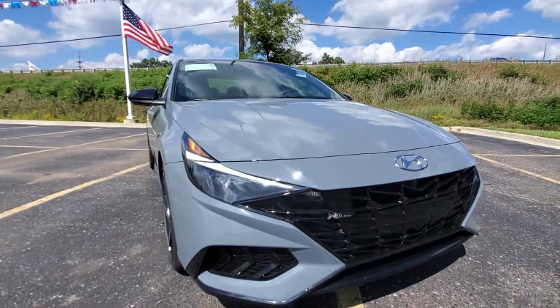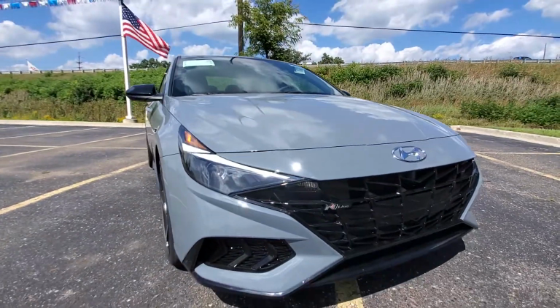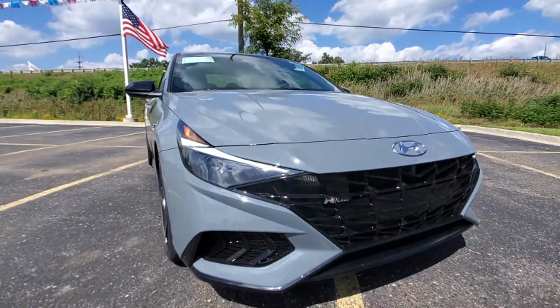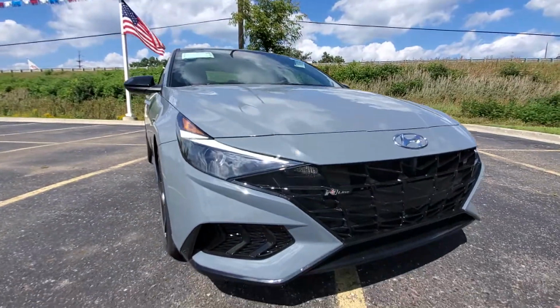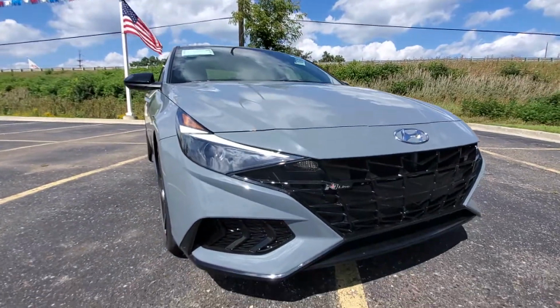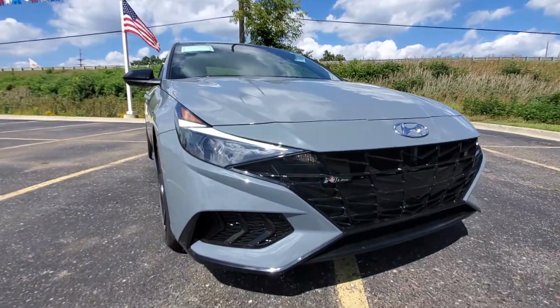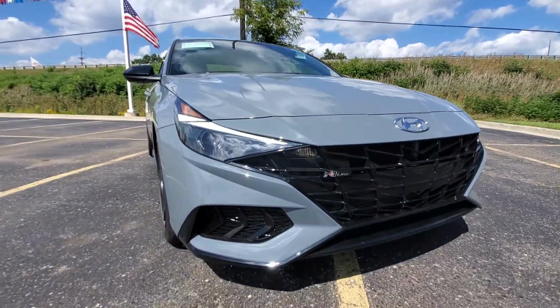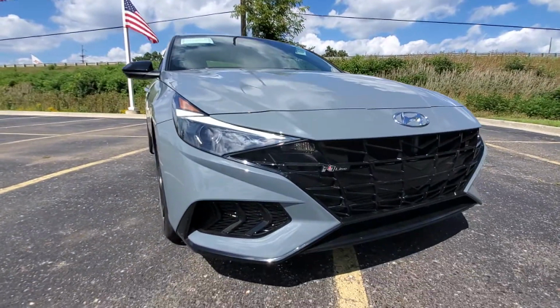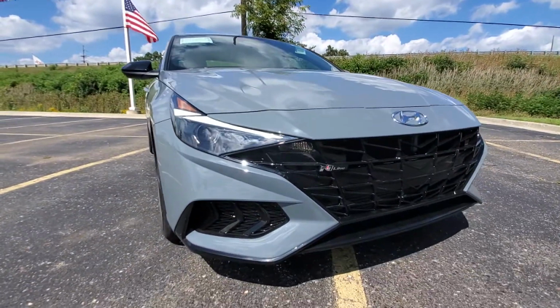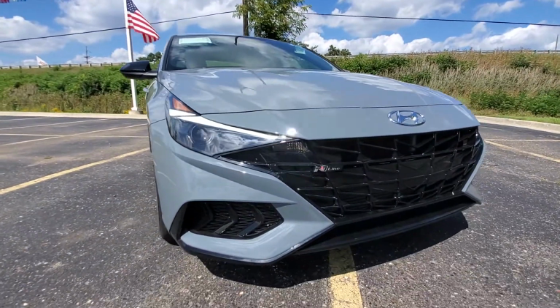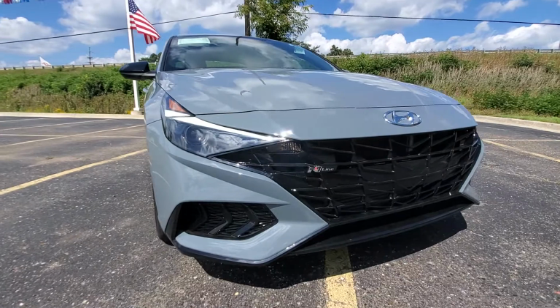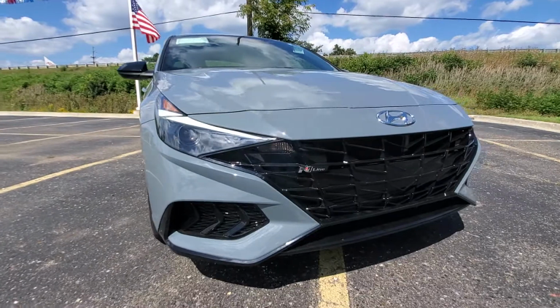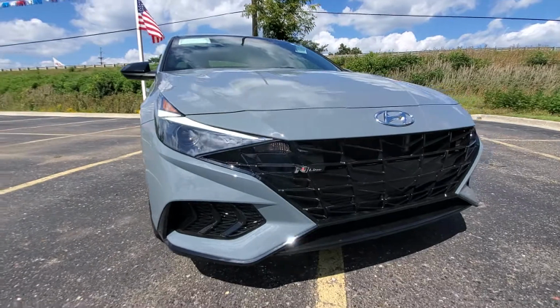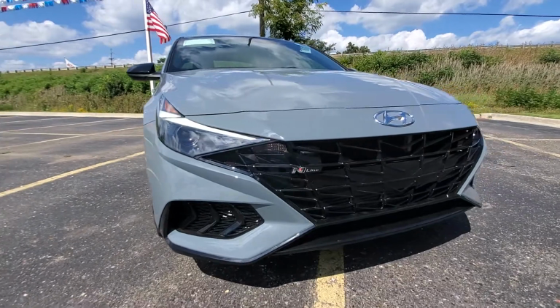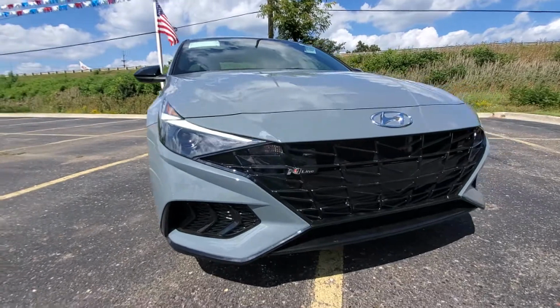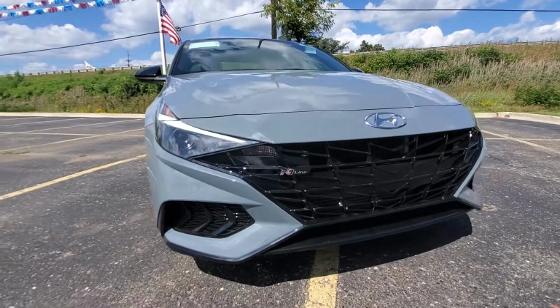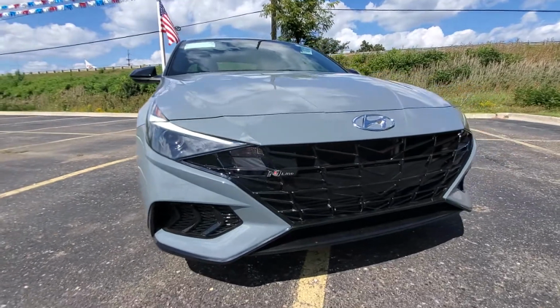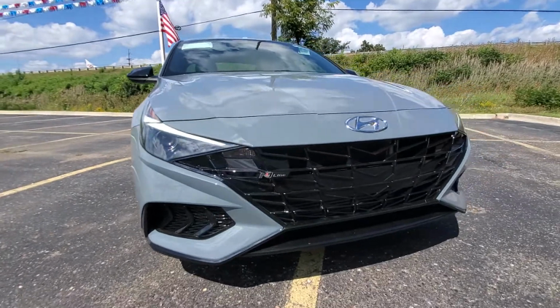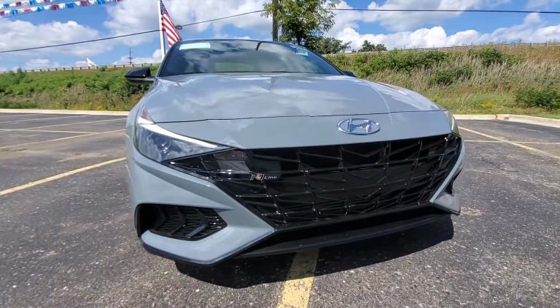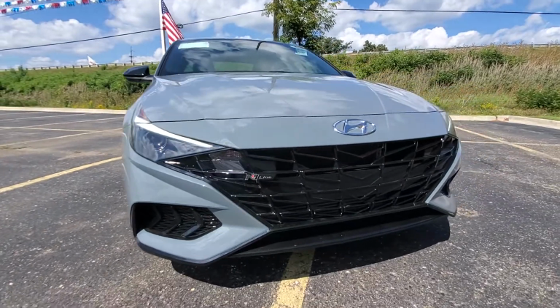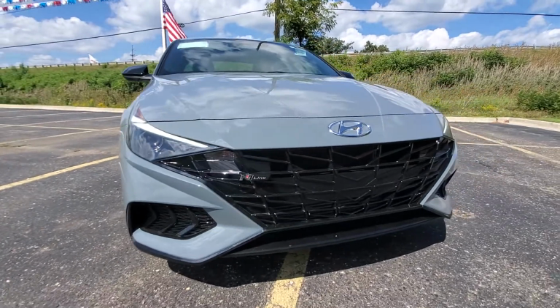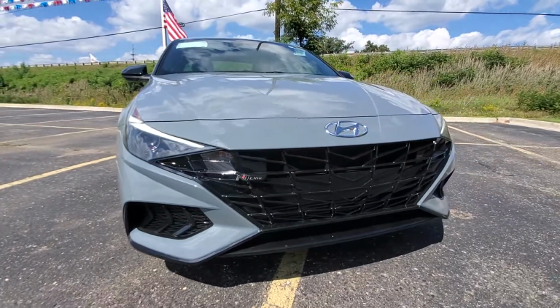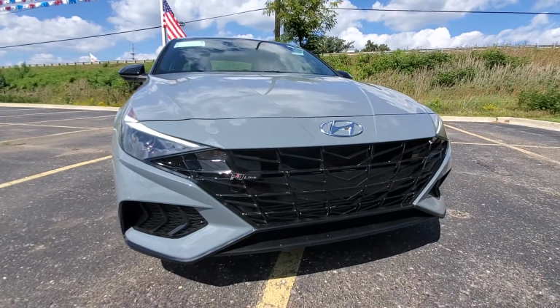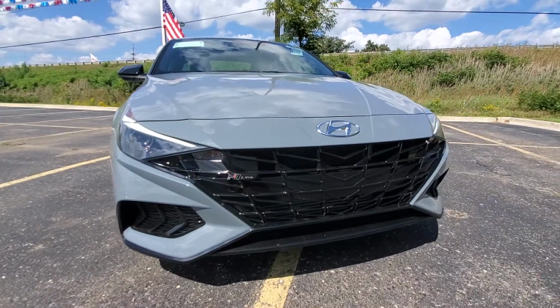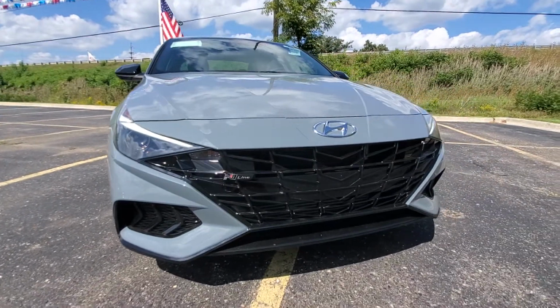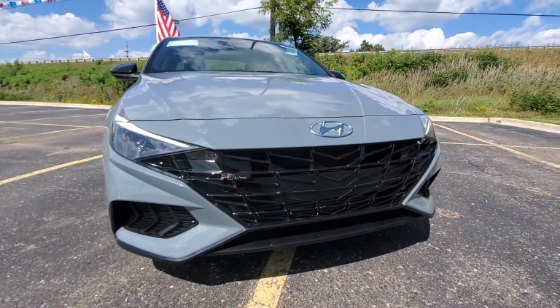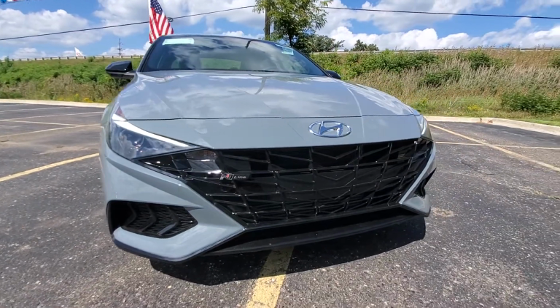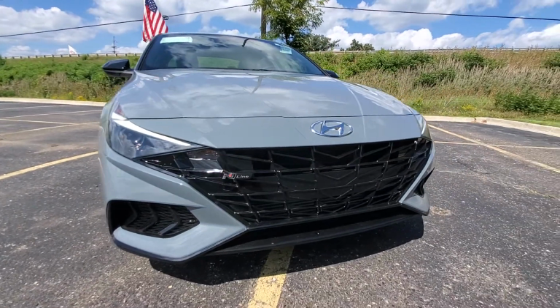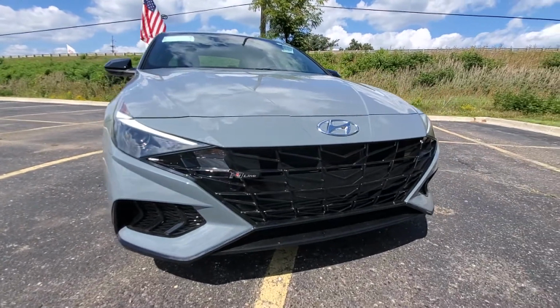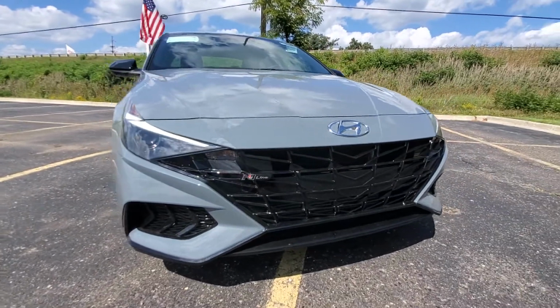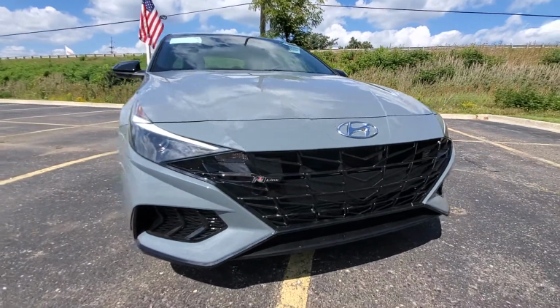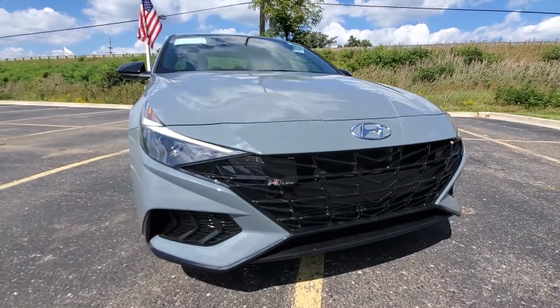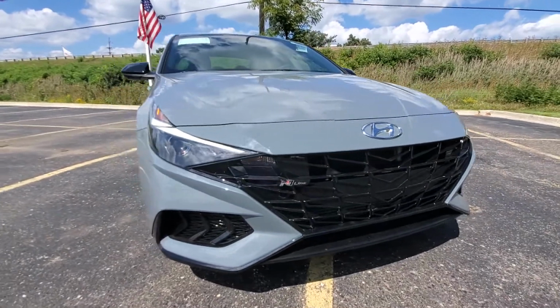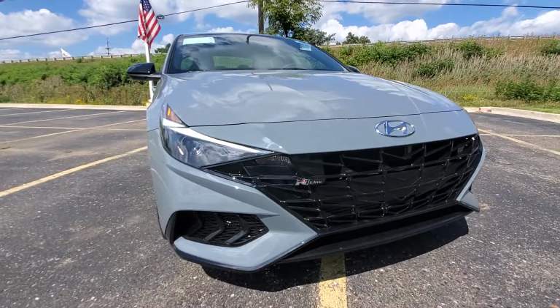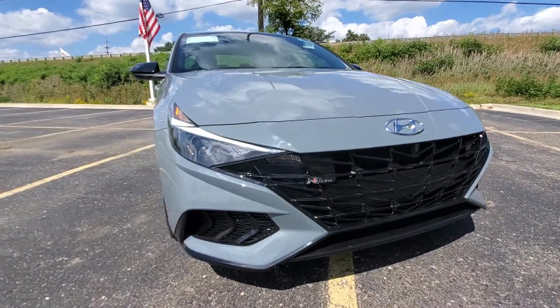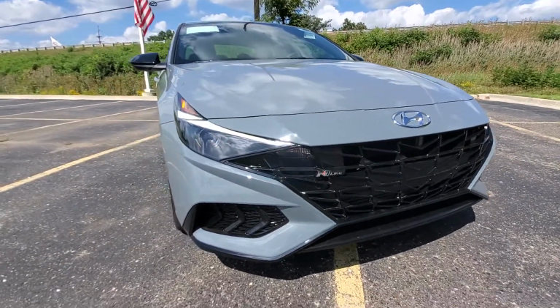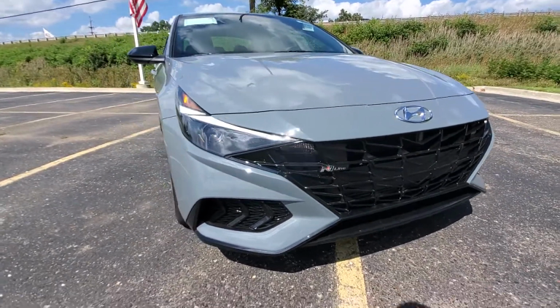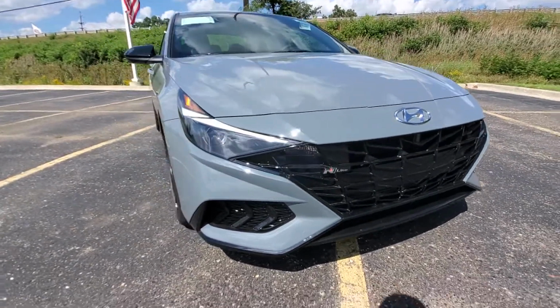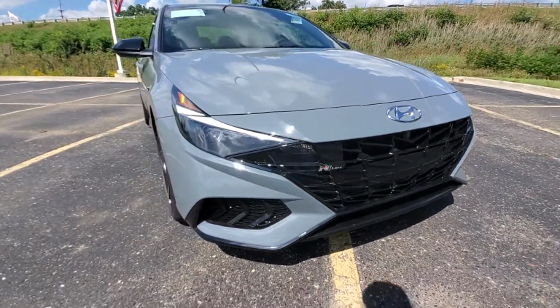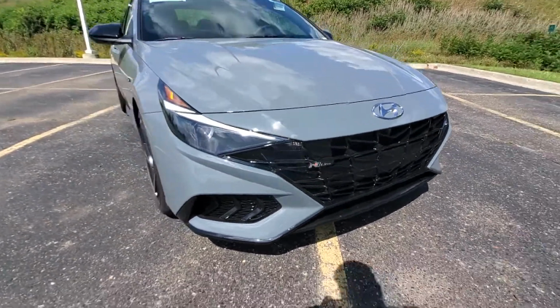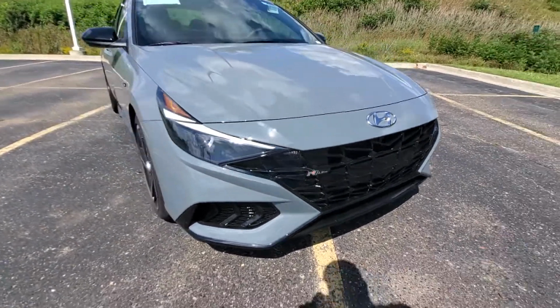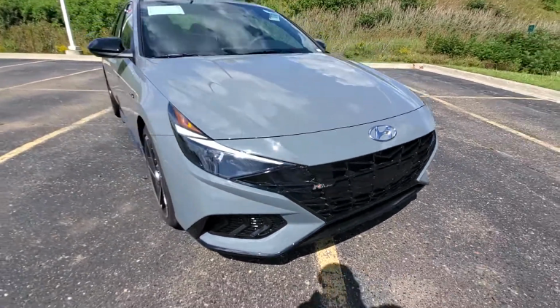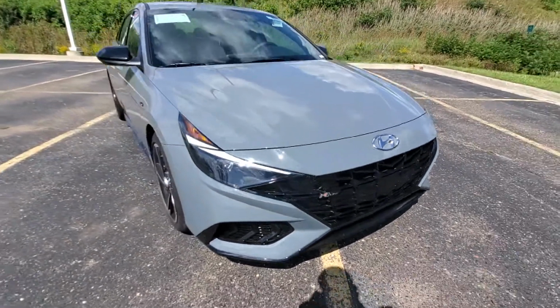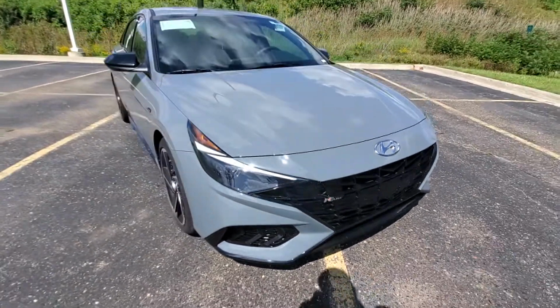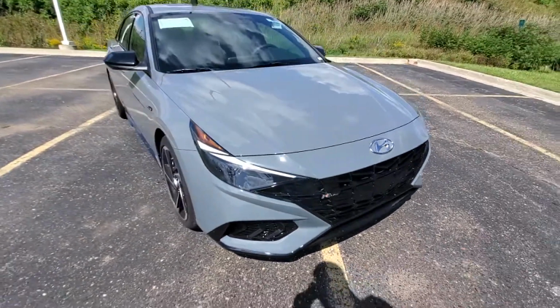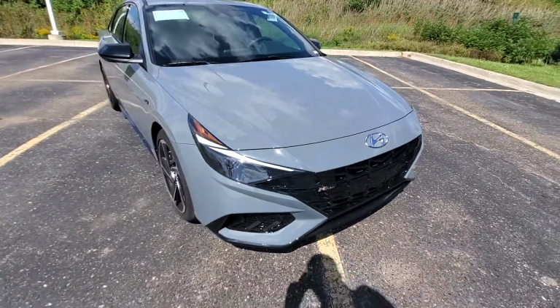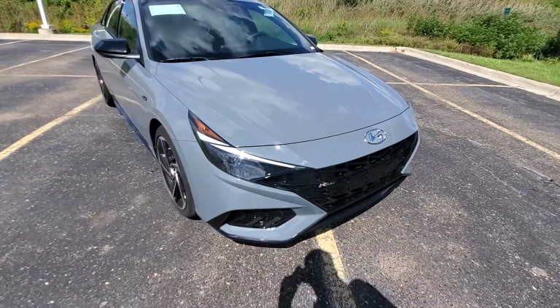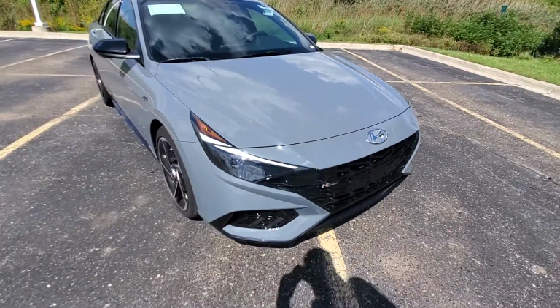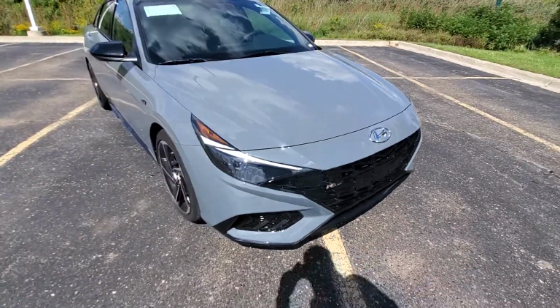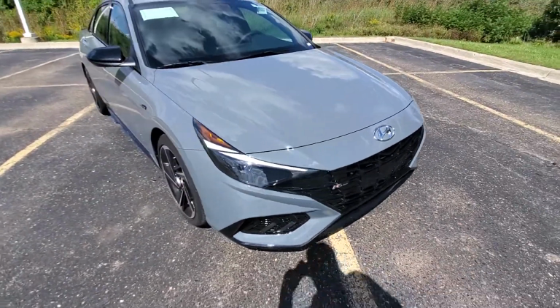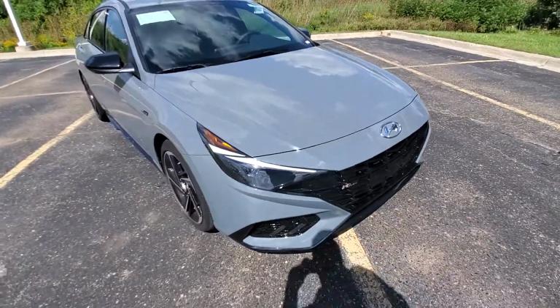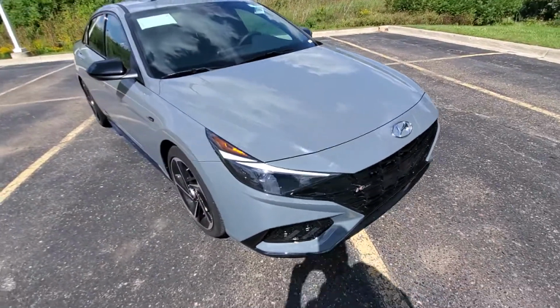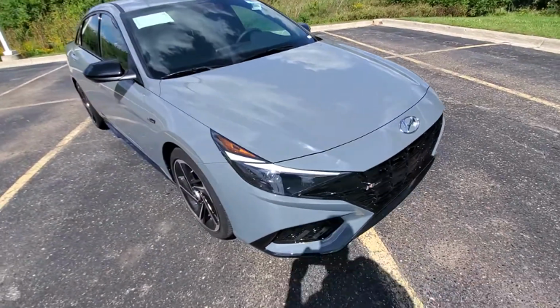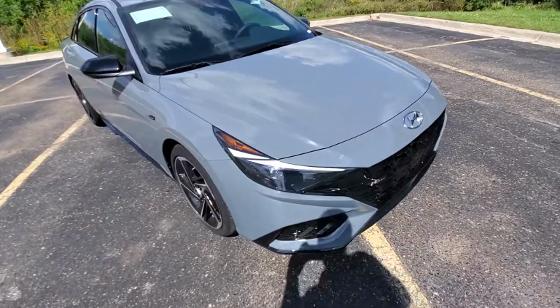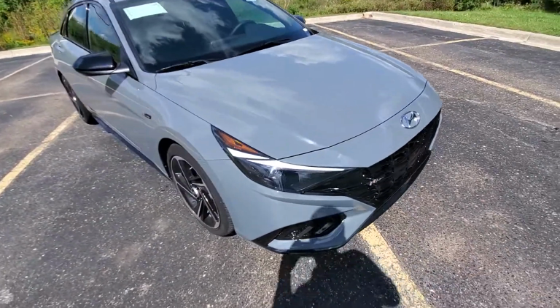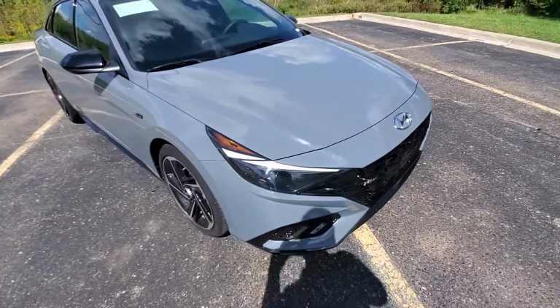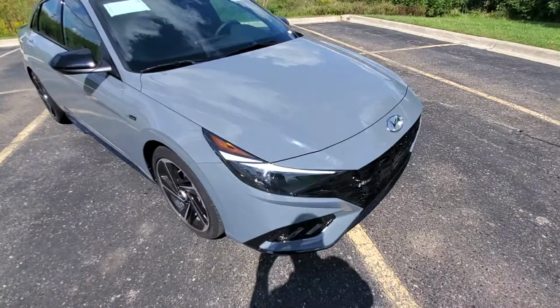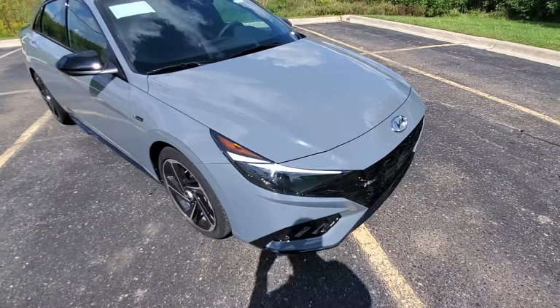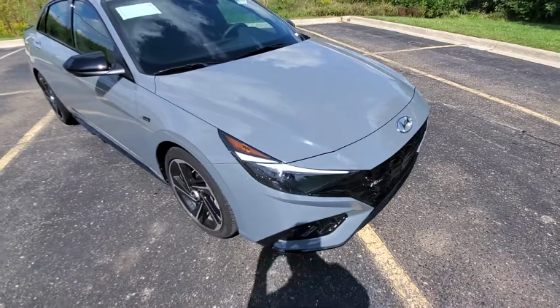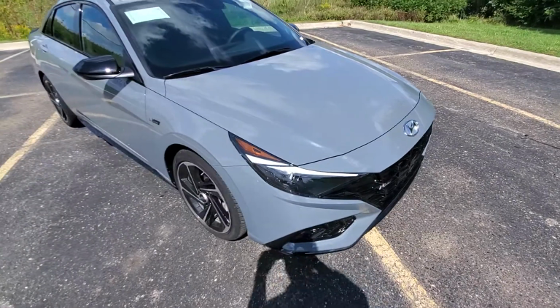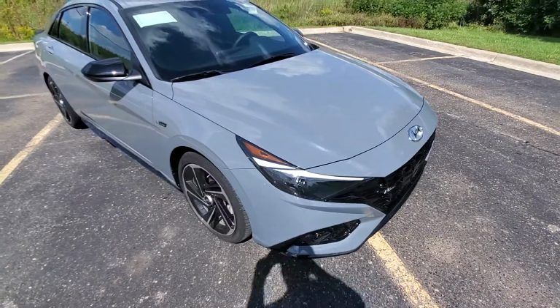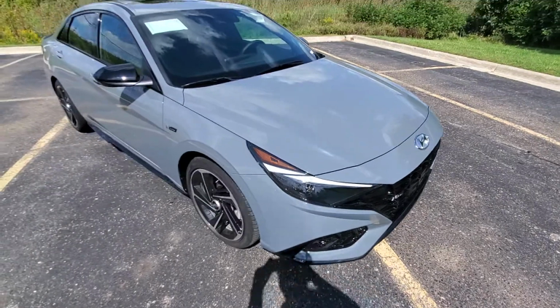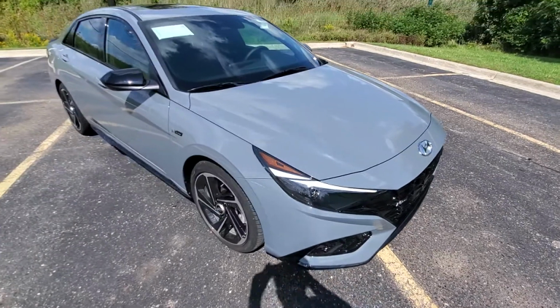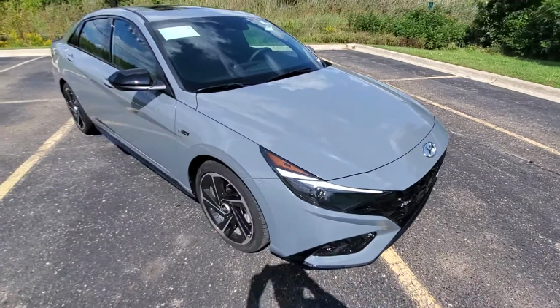Daytime running lights on it. Beautiful front fascia grille. Cascading waterfall.